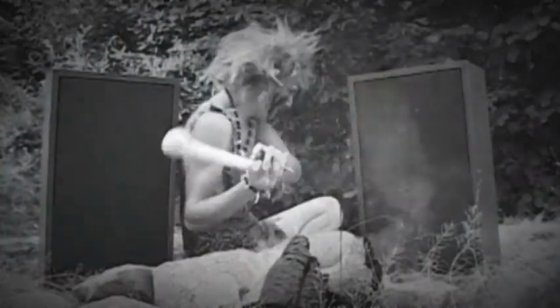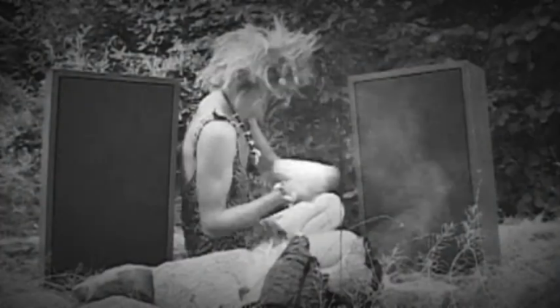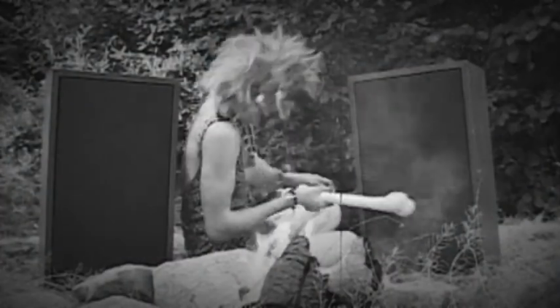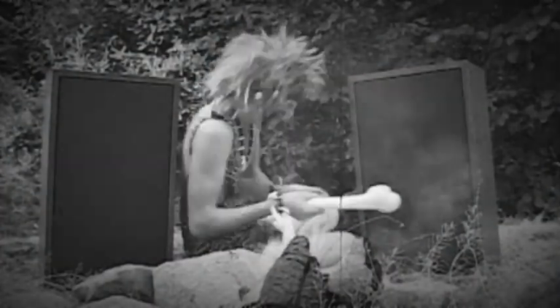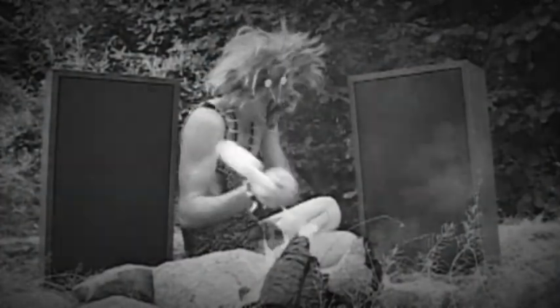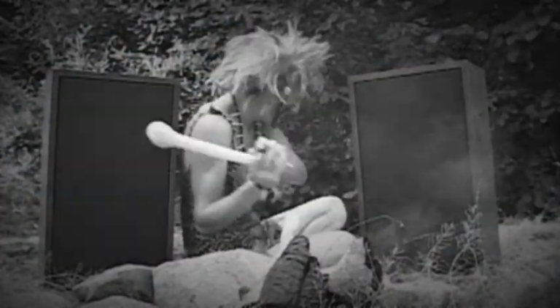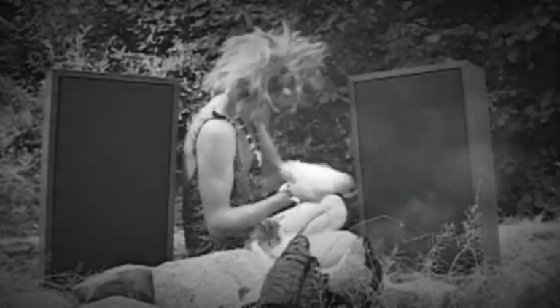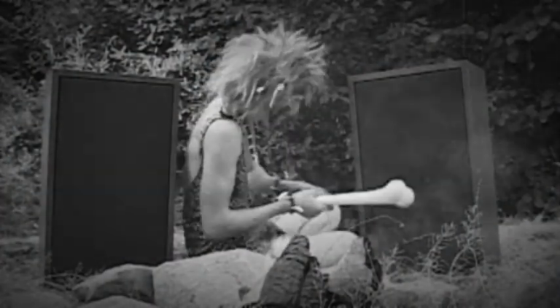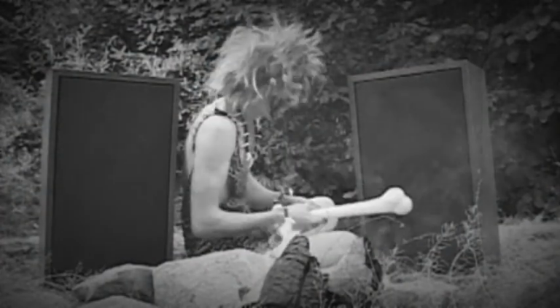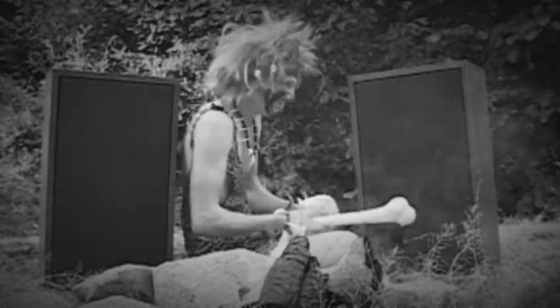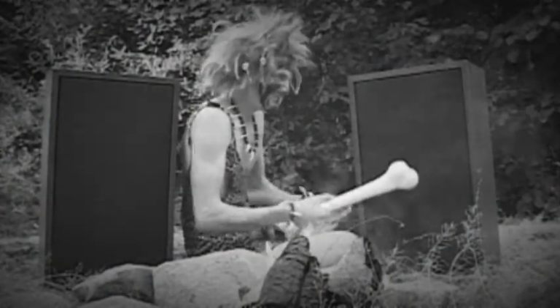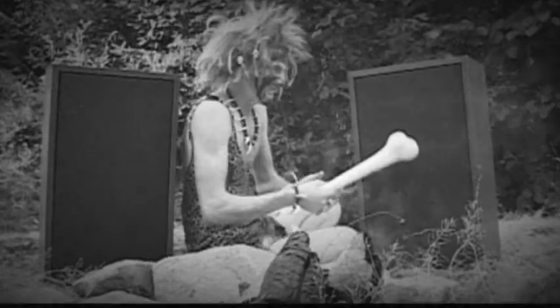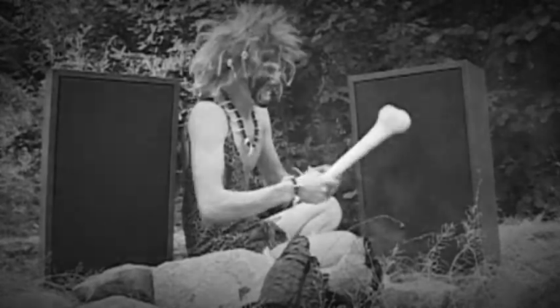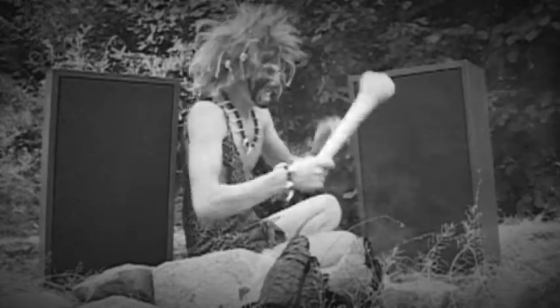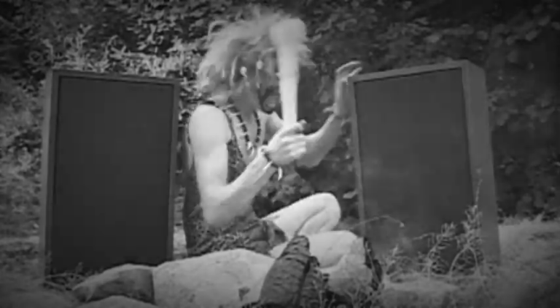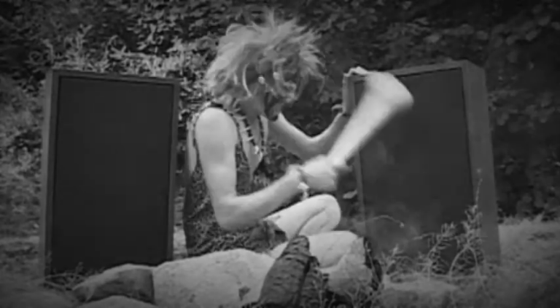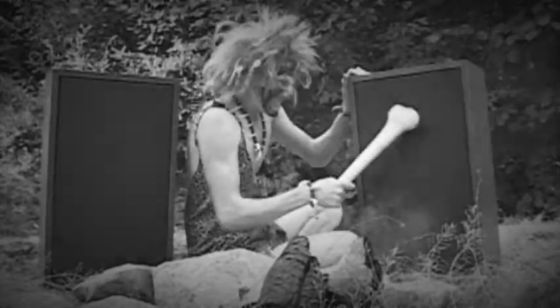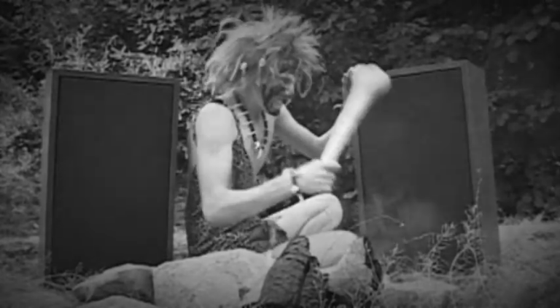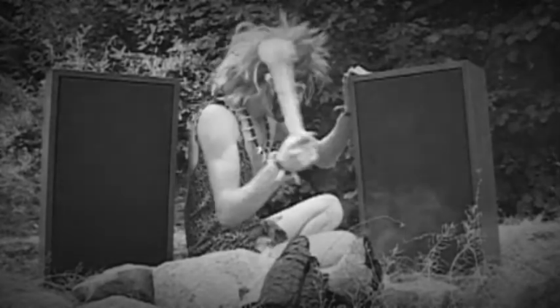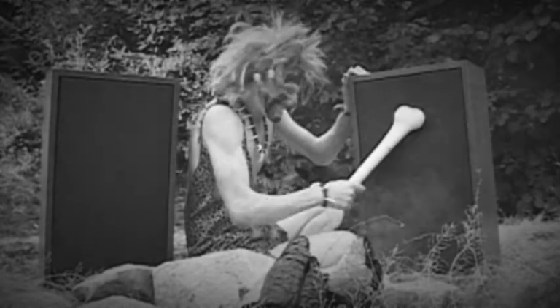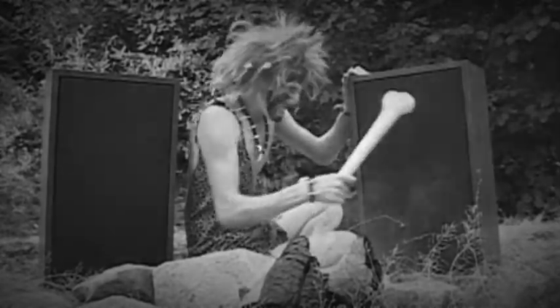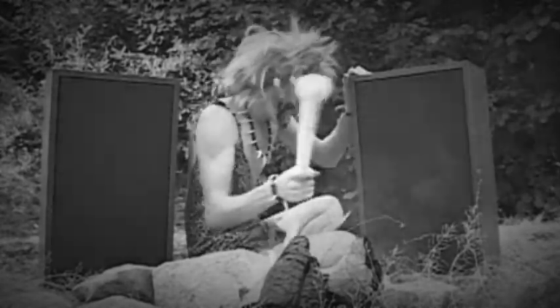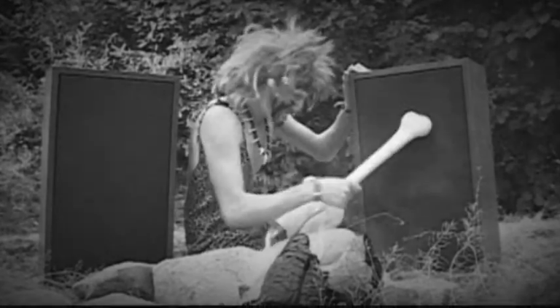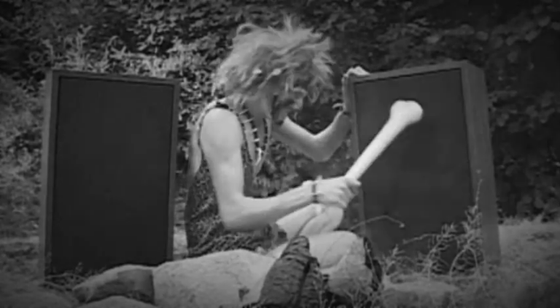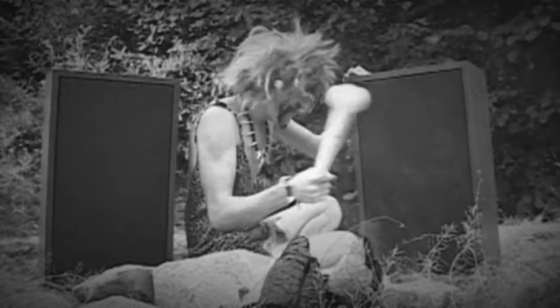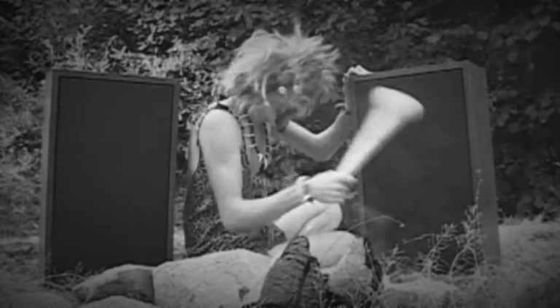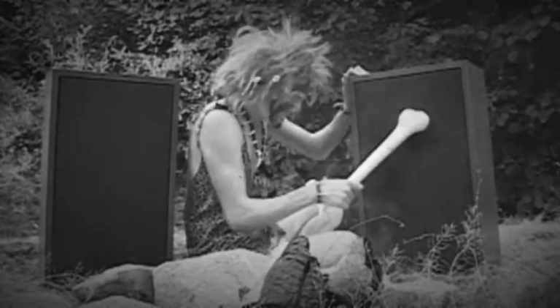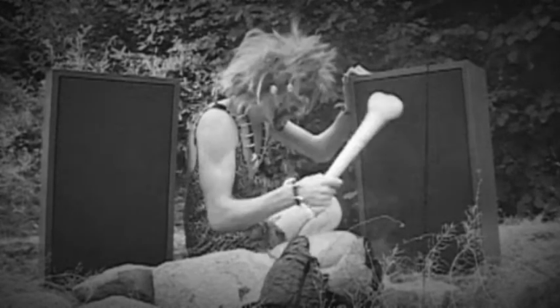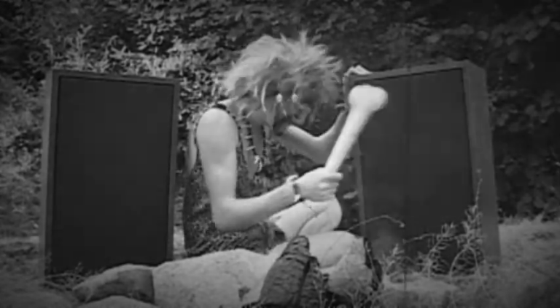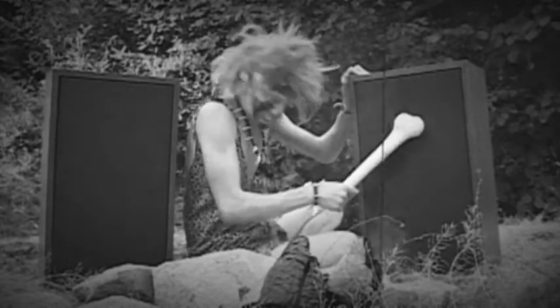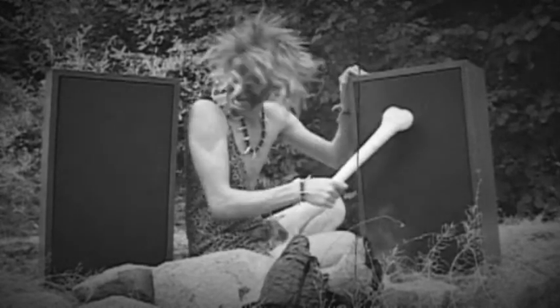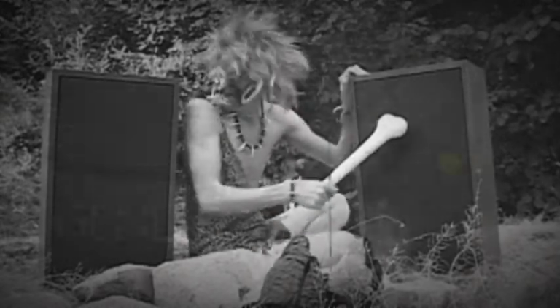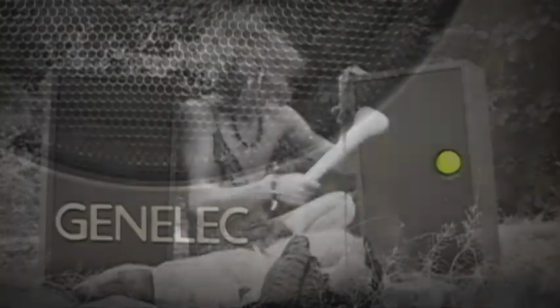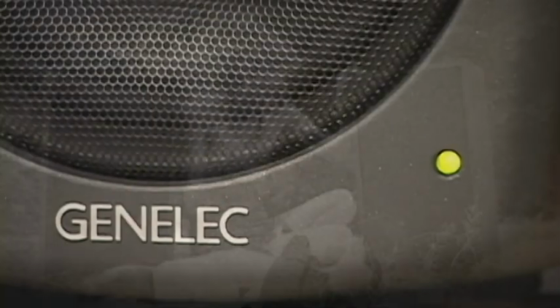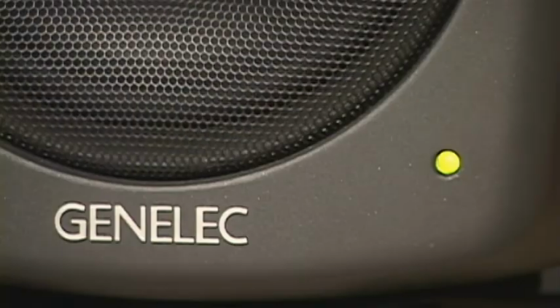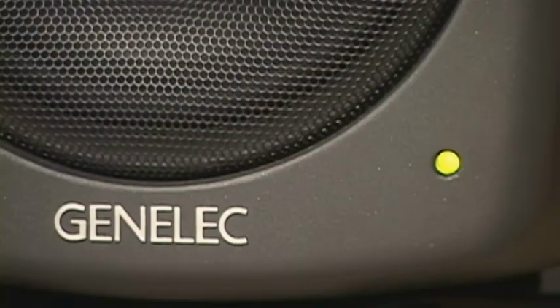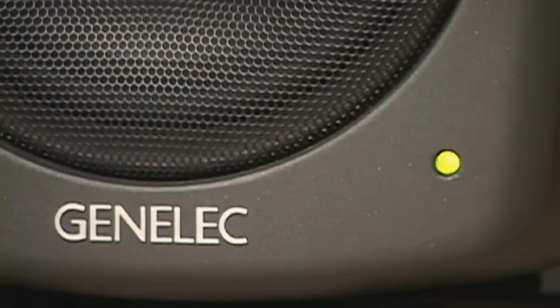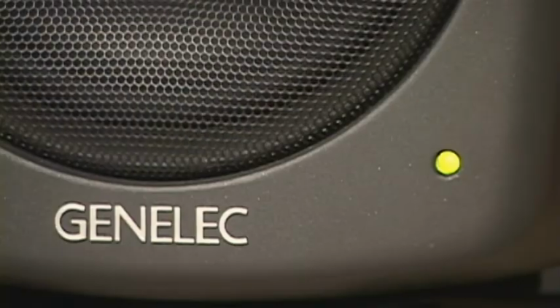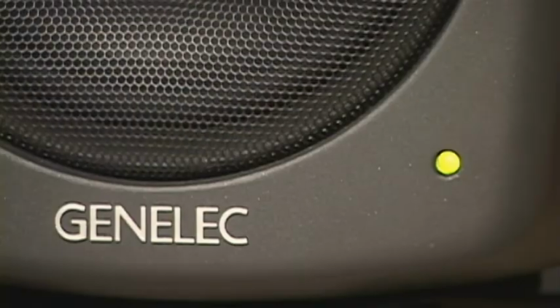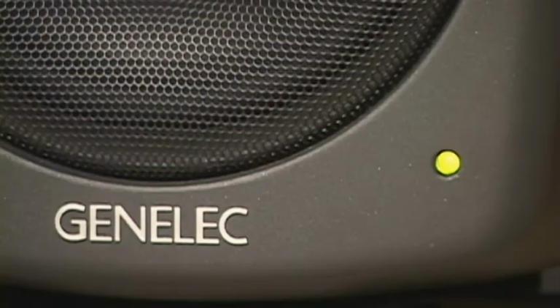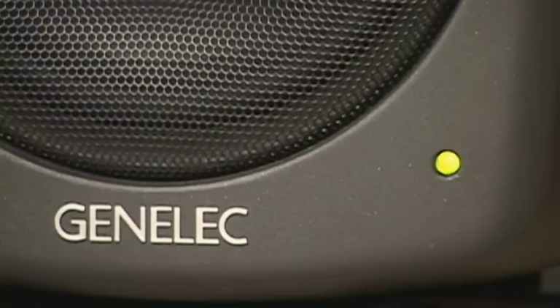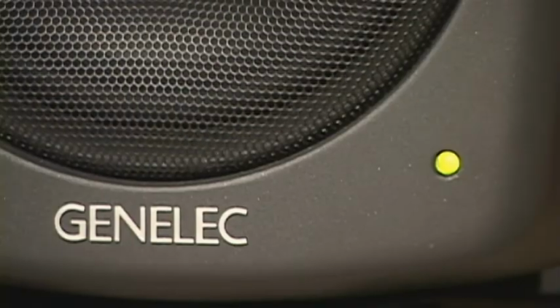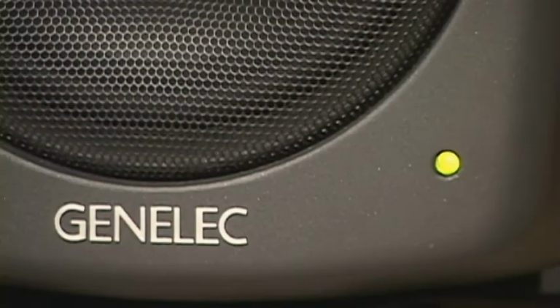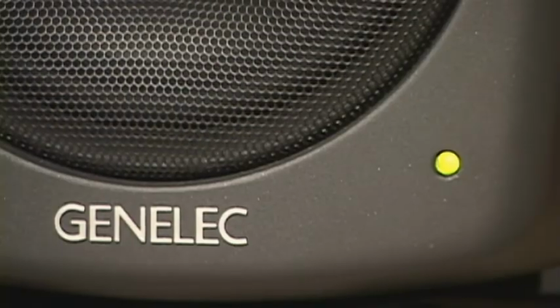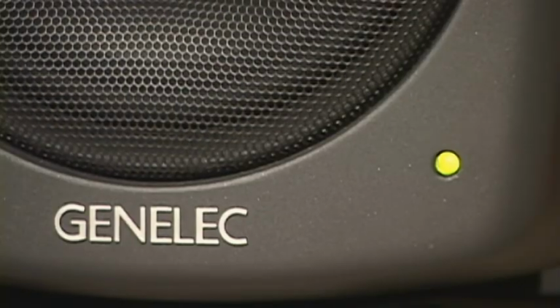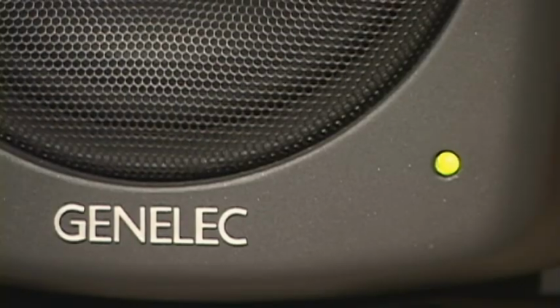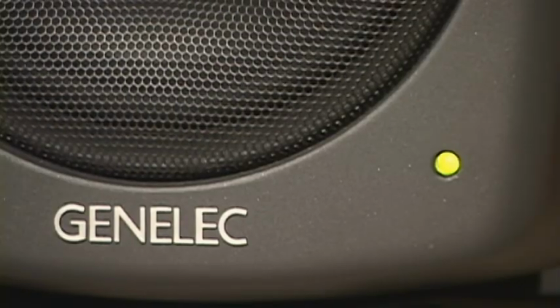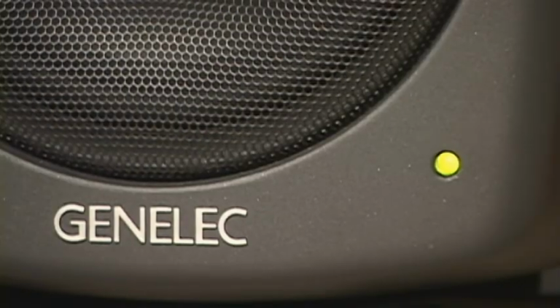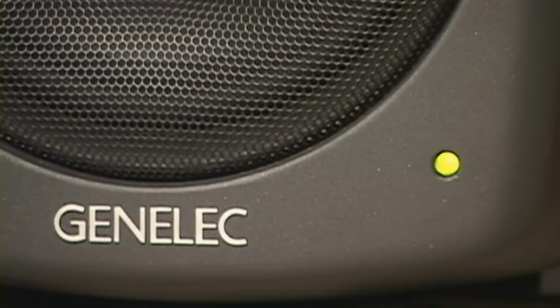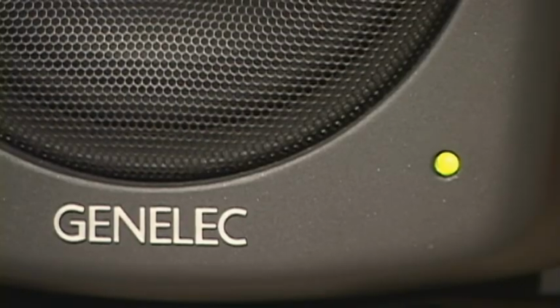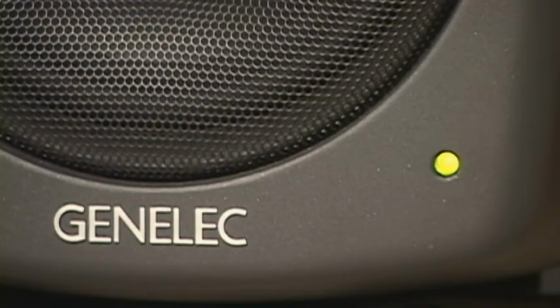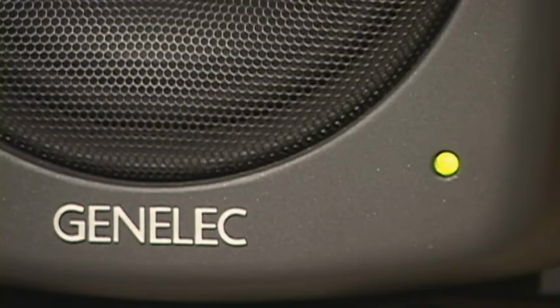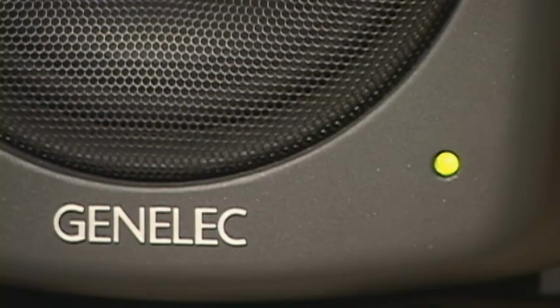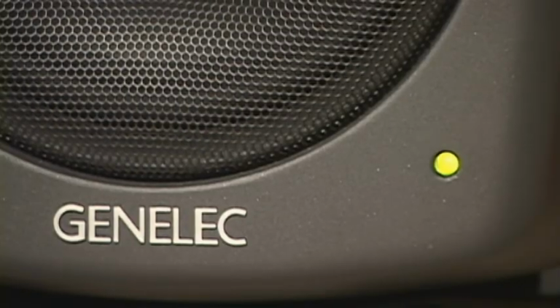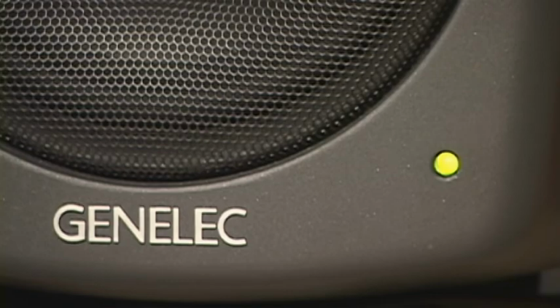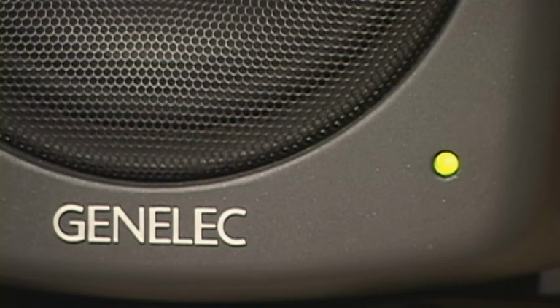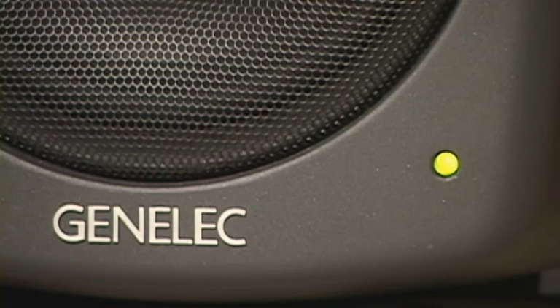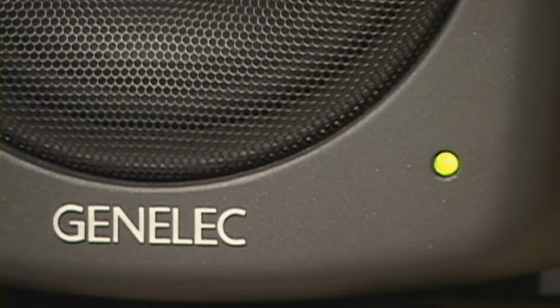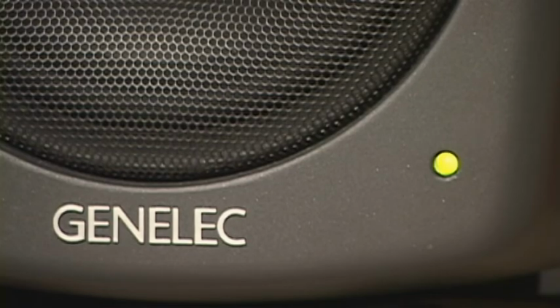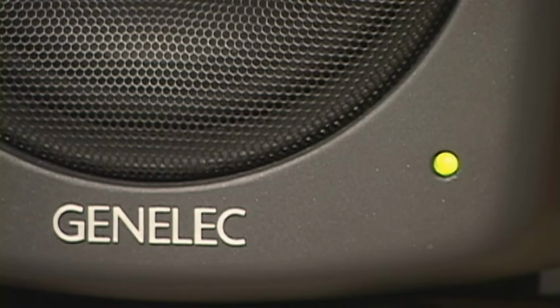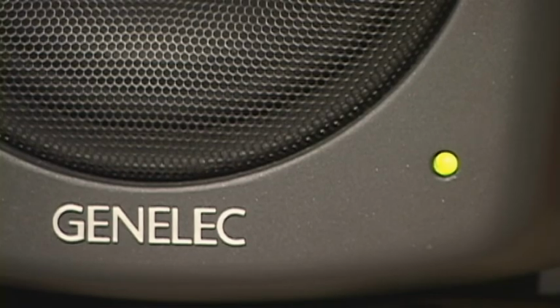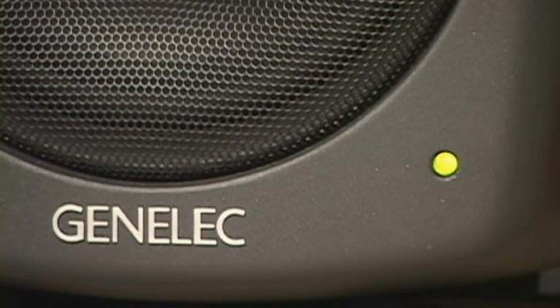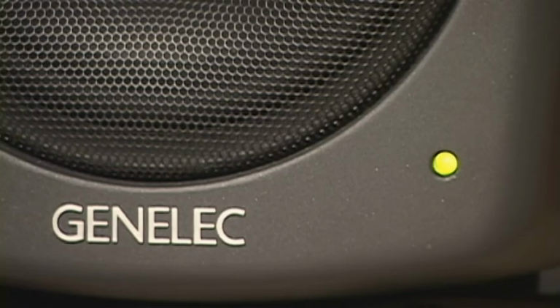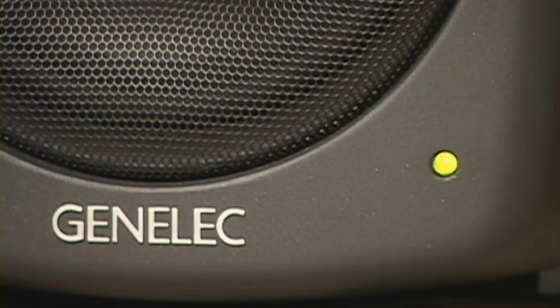We've come a long way from the days when we tried to tune up our speakers ourselves, and Genelec is a leader in defining the state of the art.